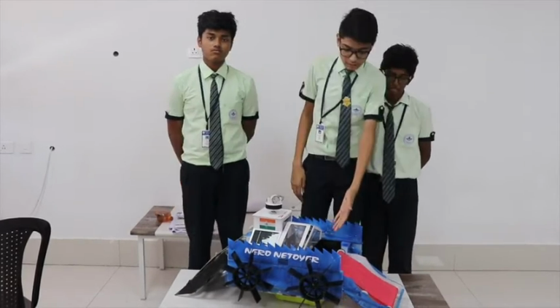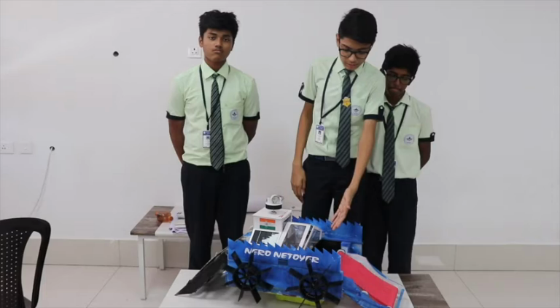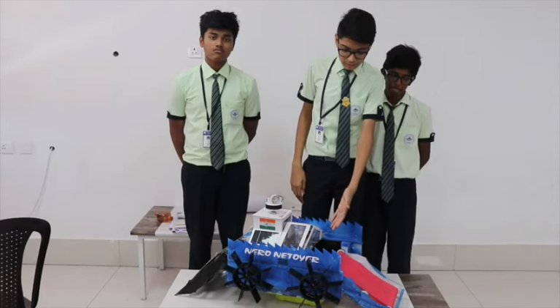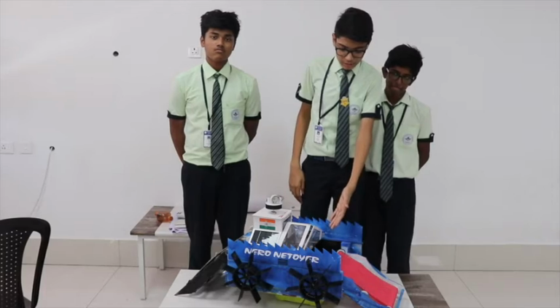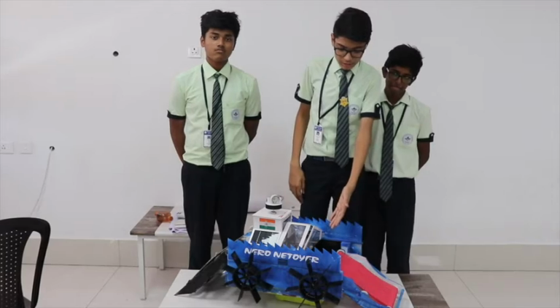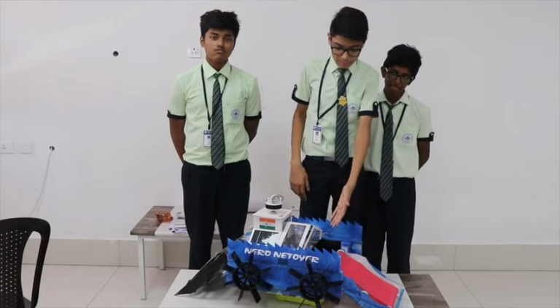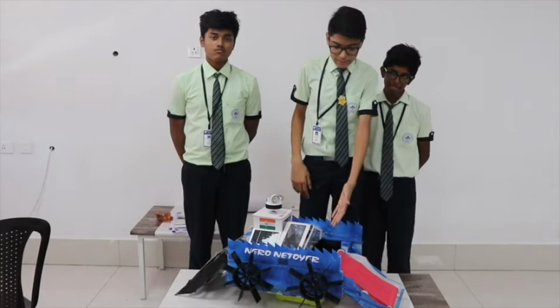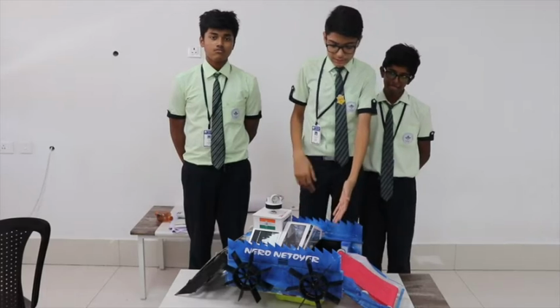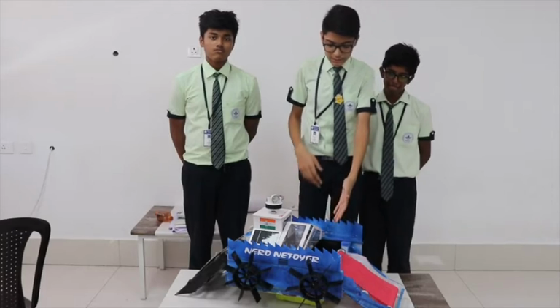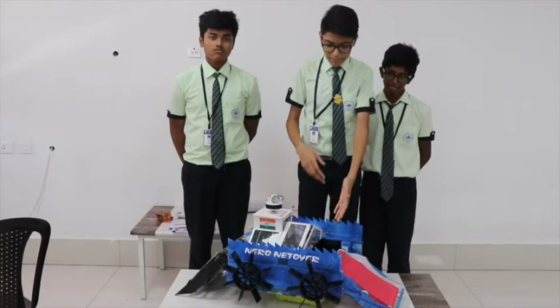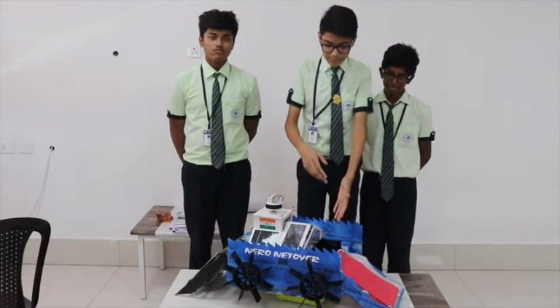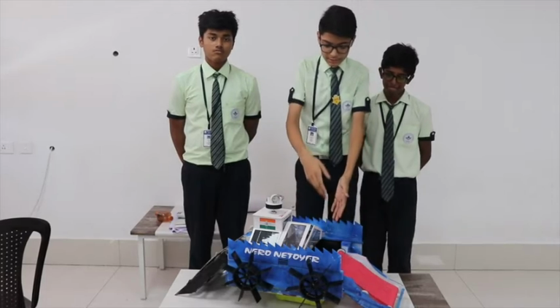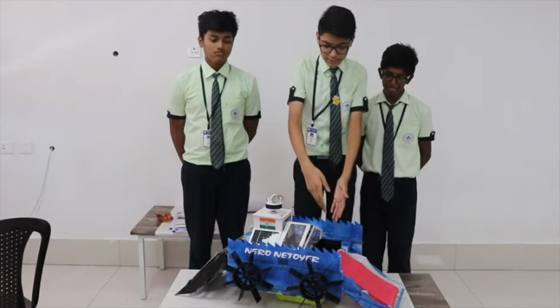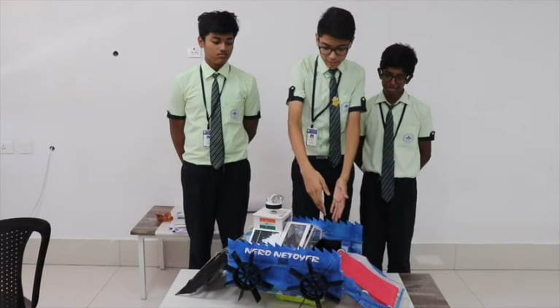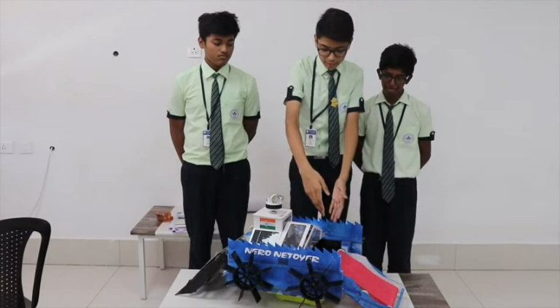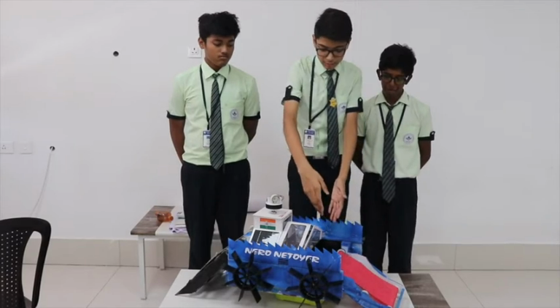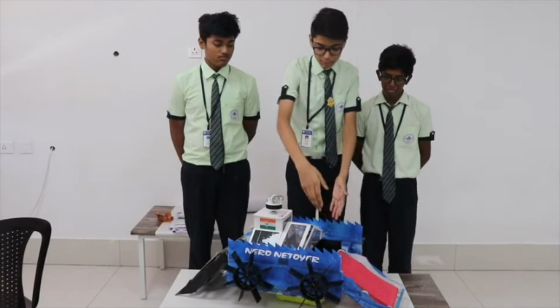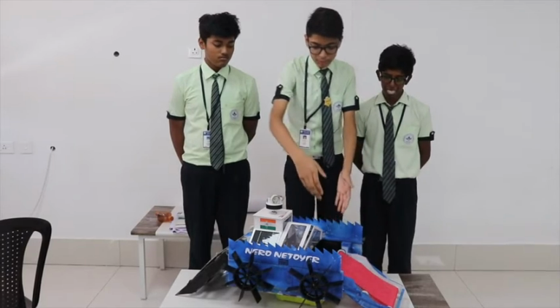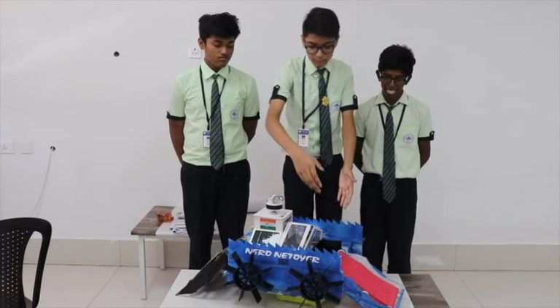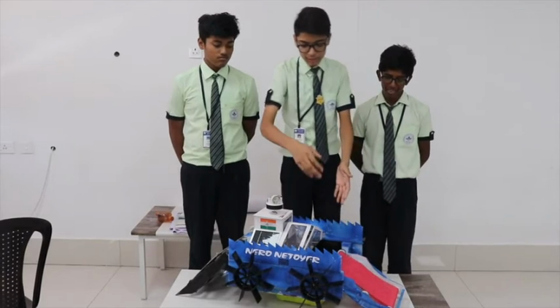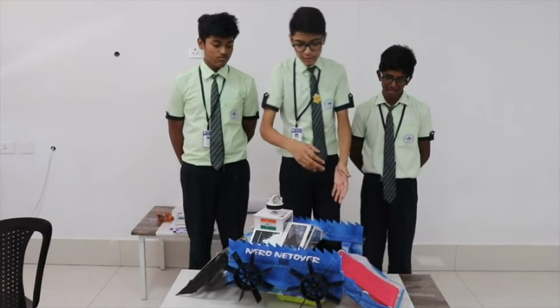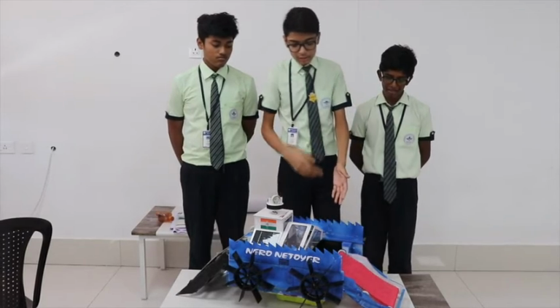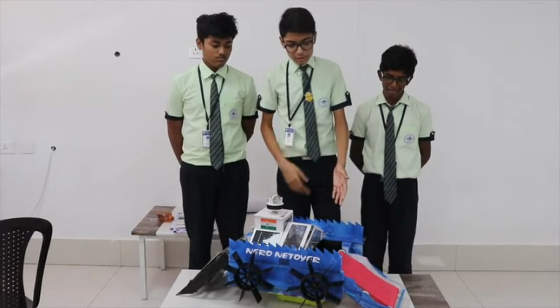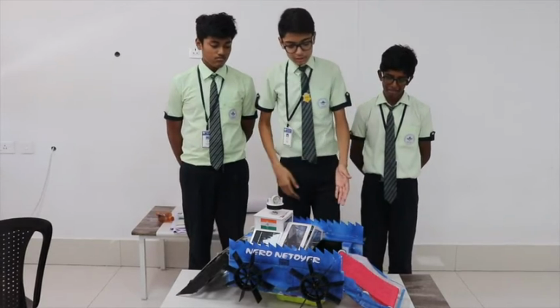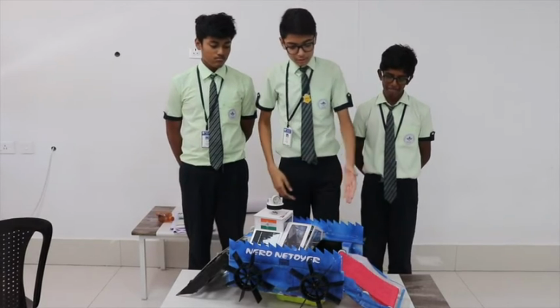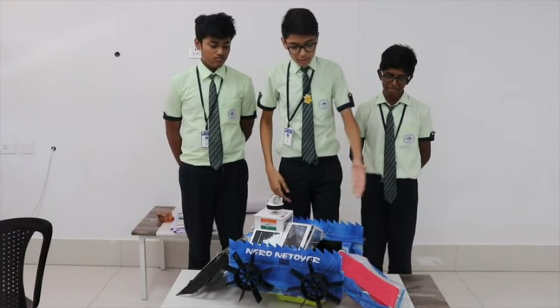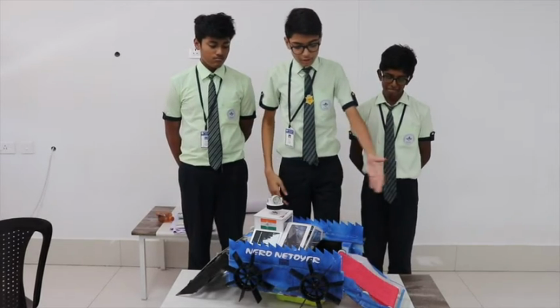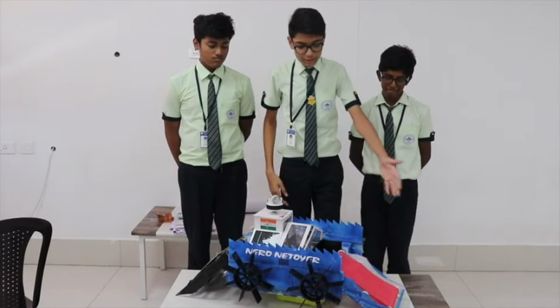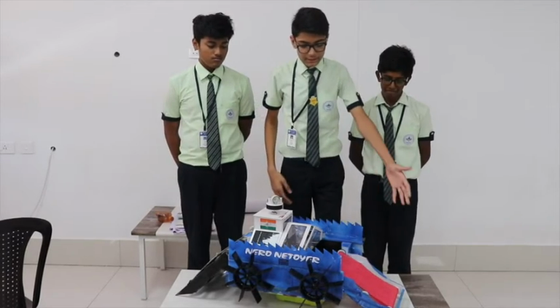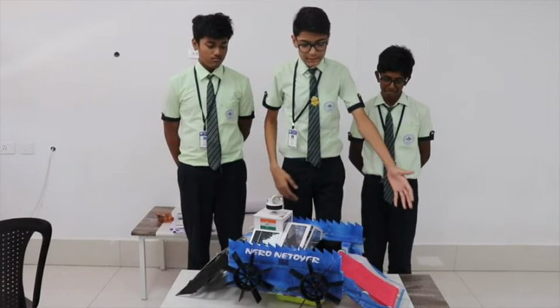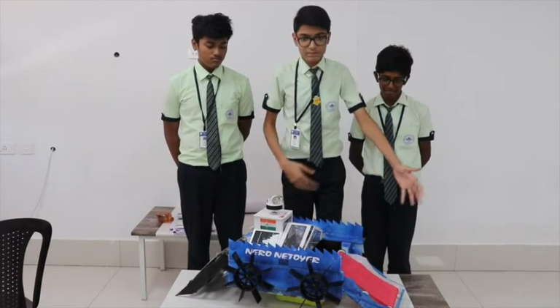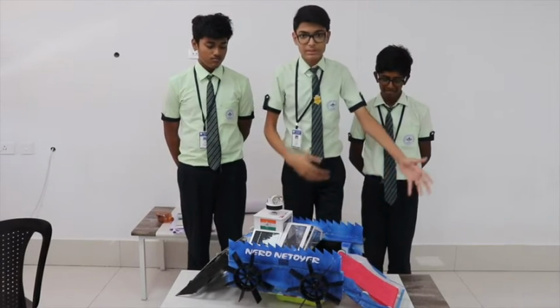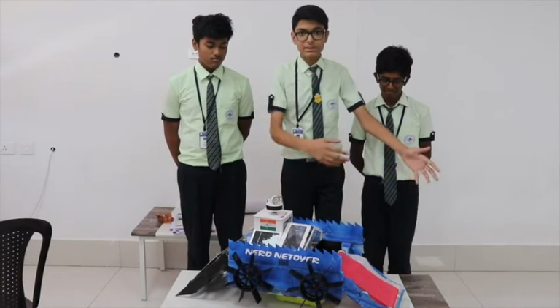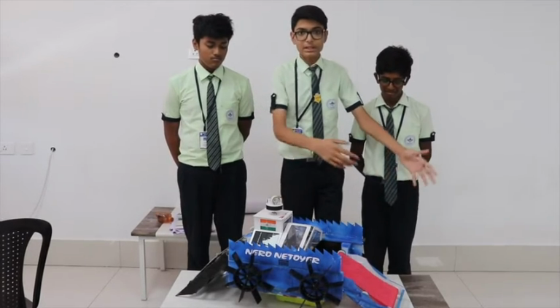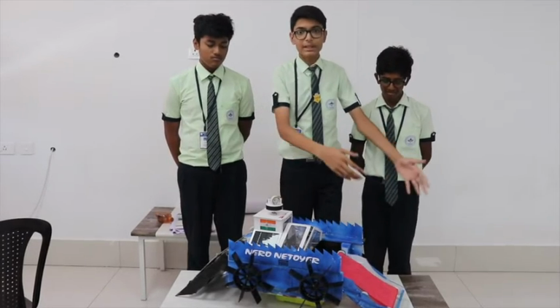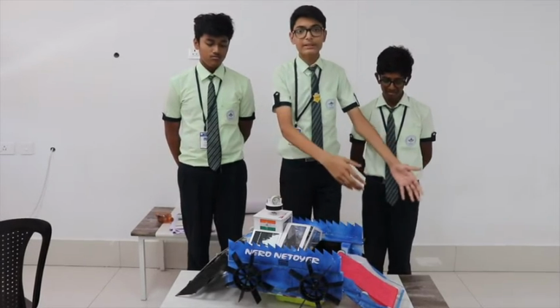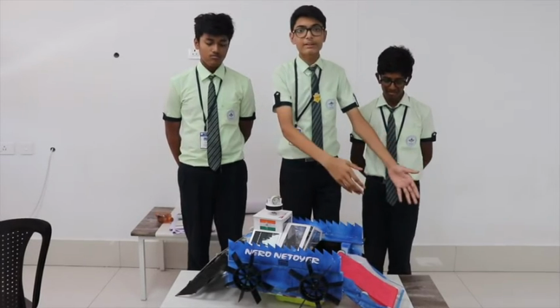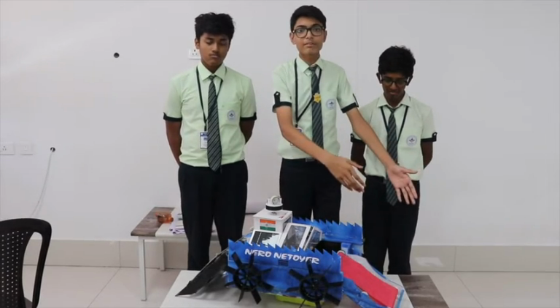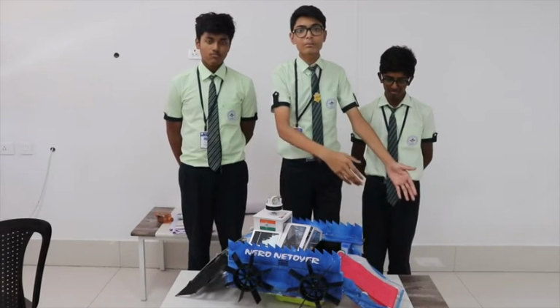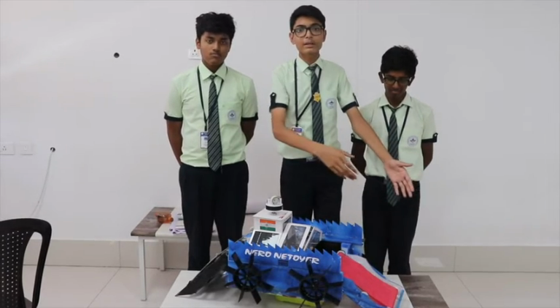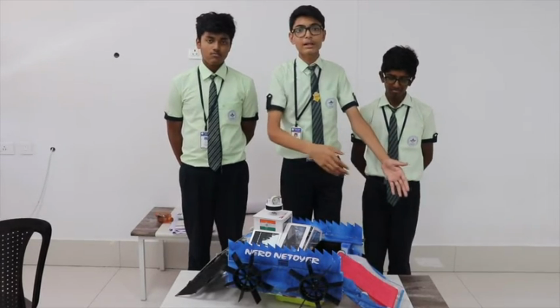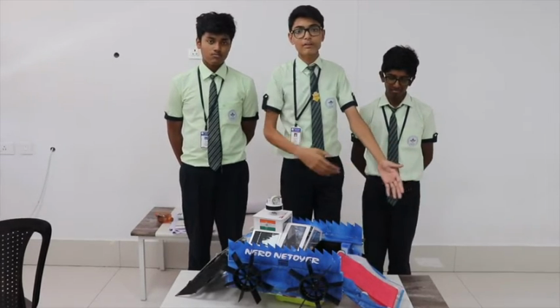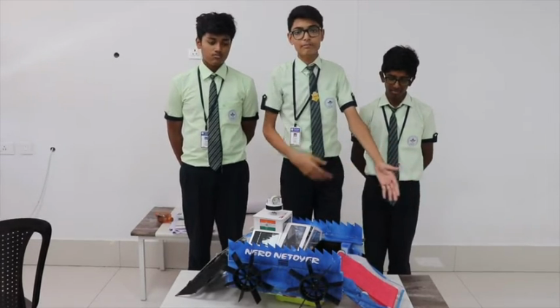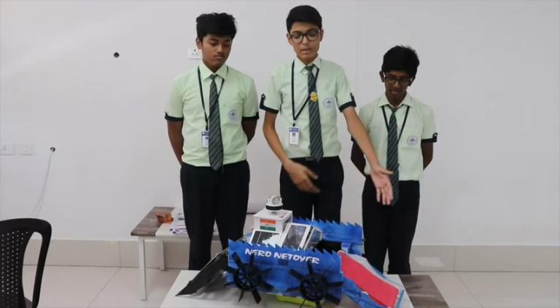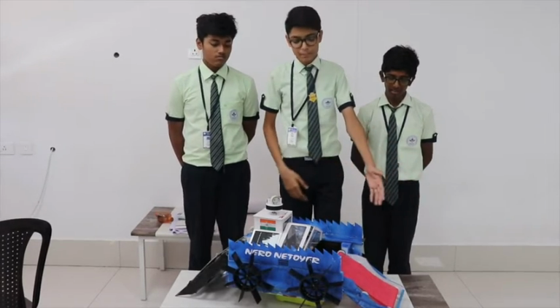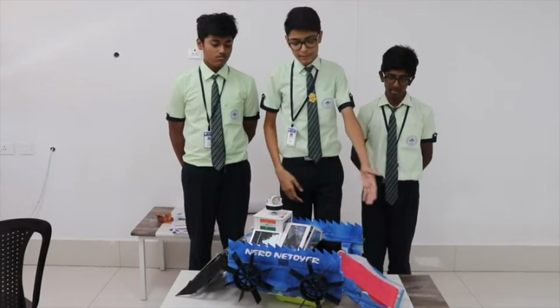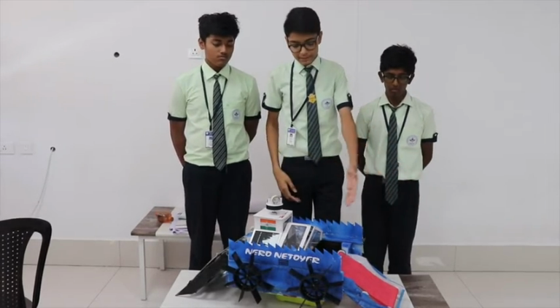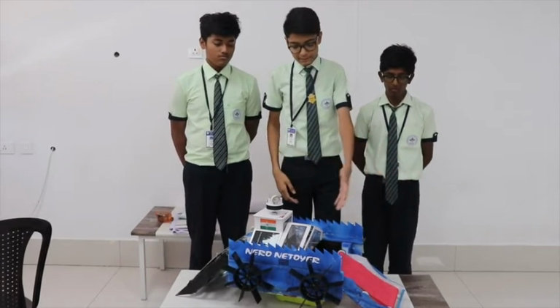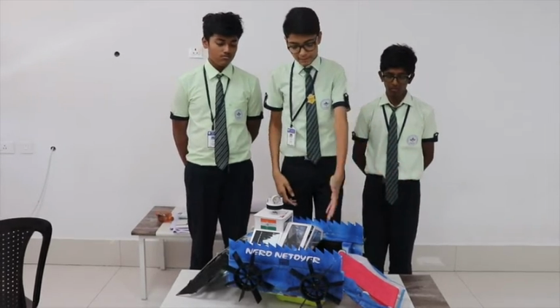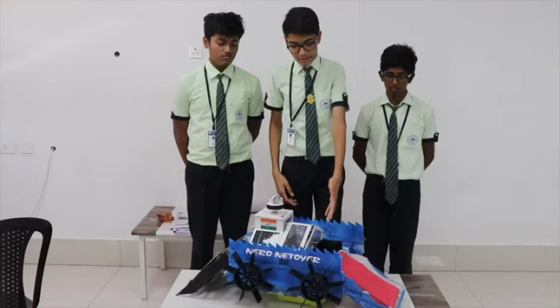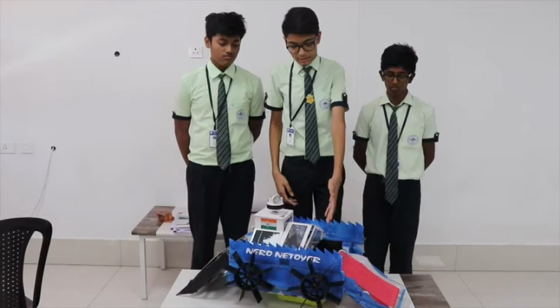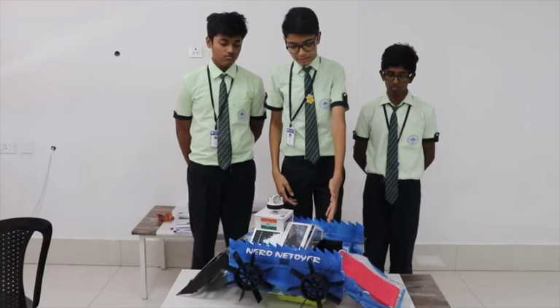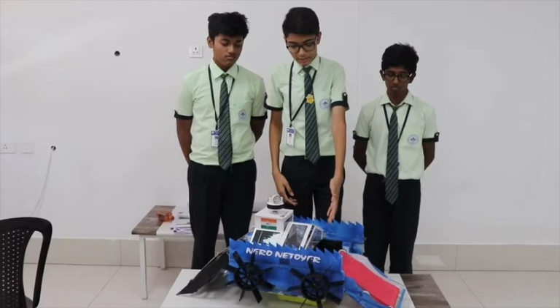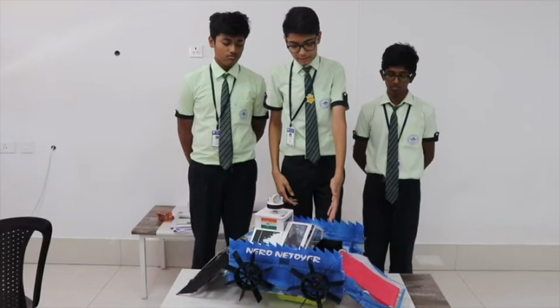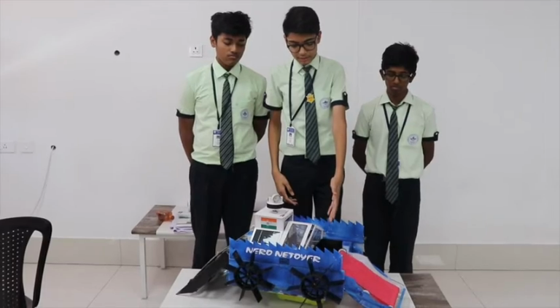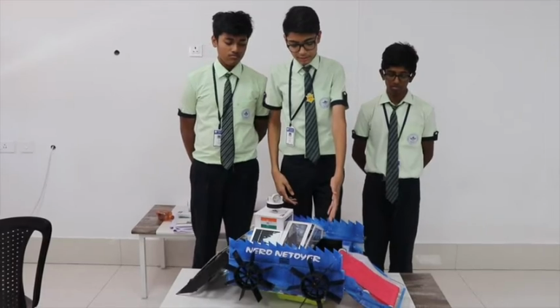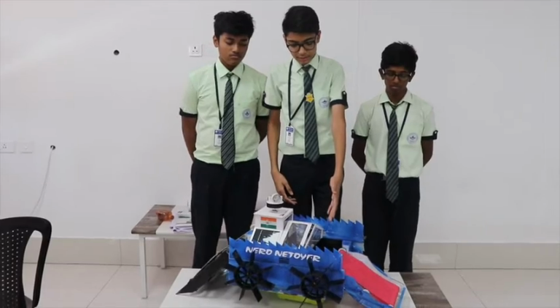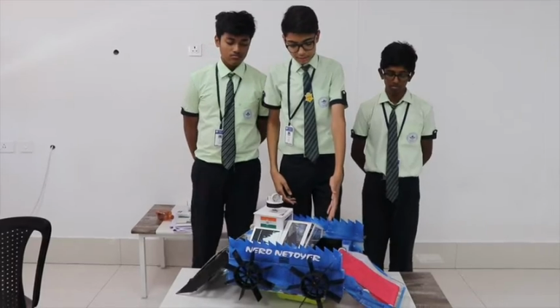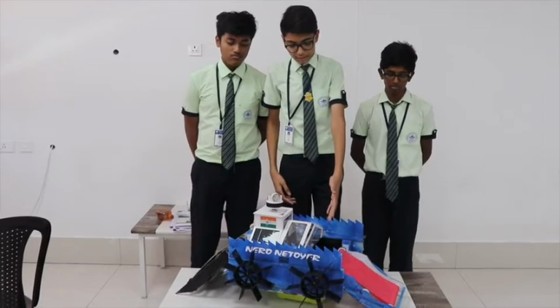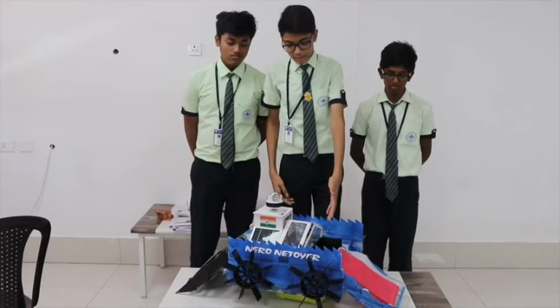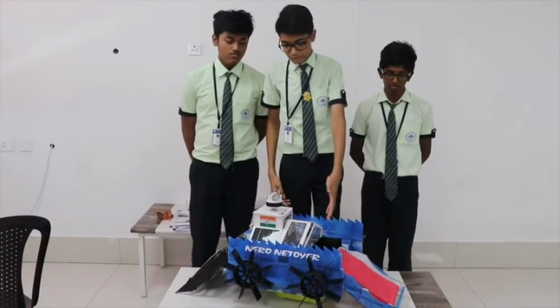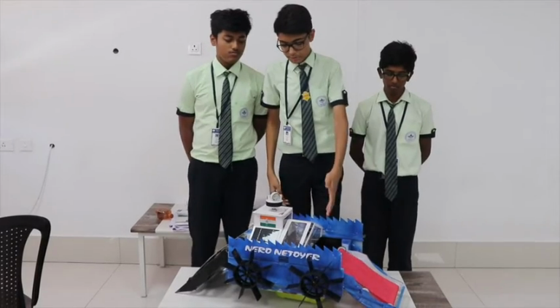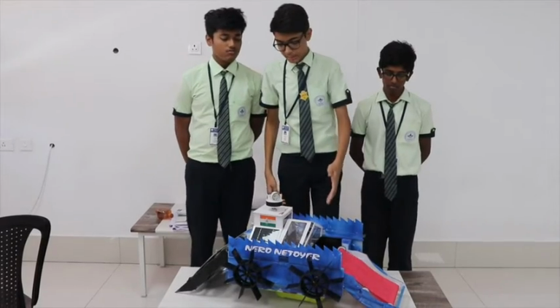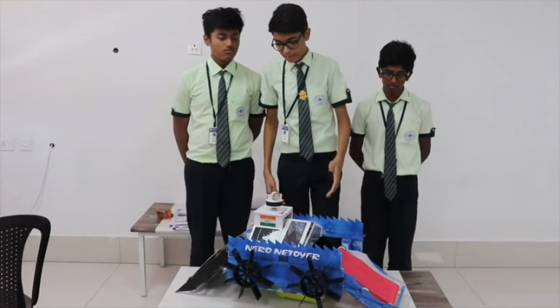Our dustbin is kept in the centre of the boat. All the dust which is collected from the conveyor belt is transferred into the dustbin.